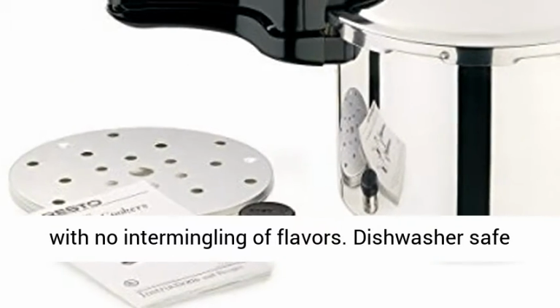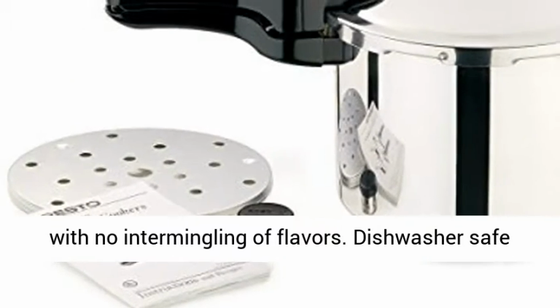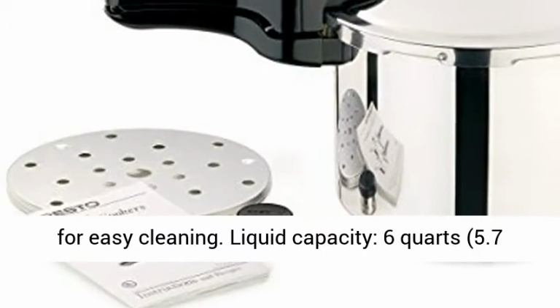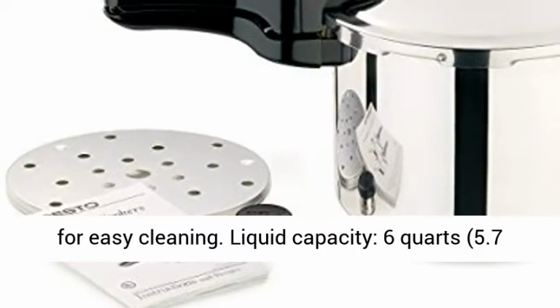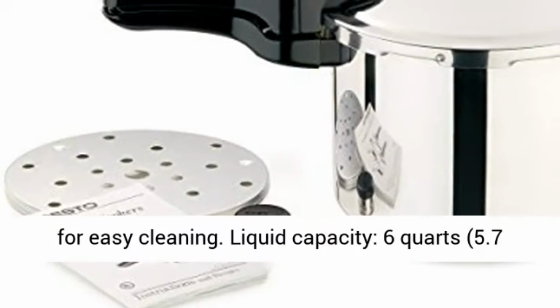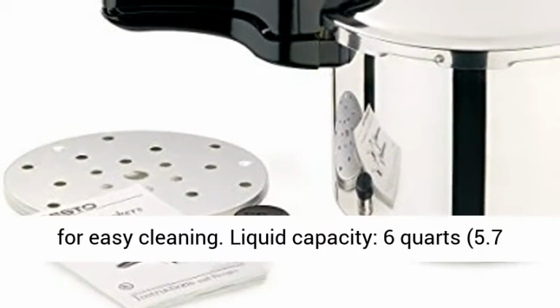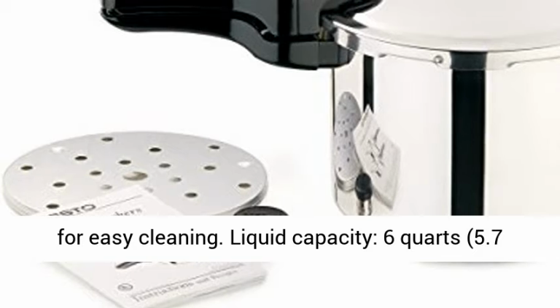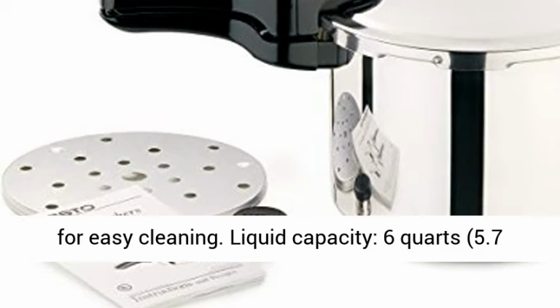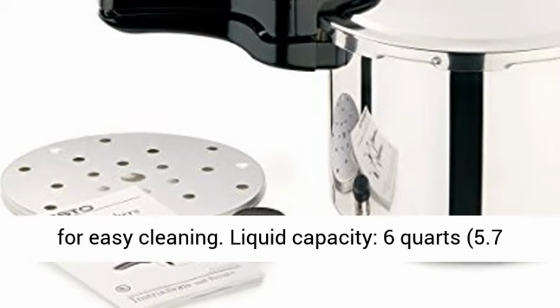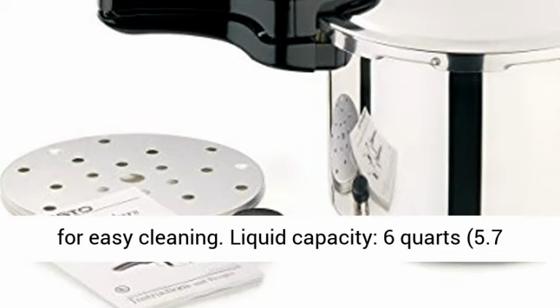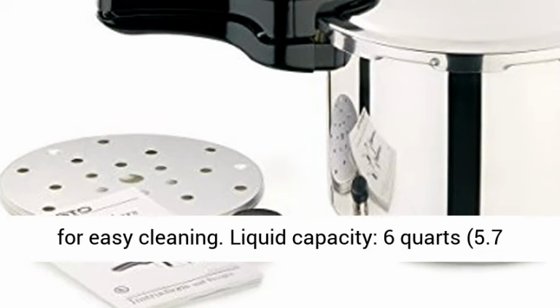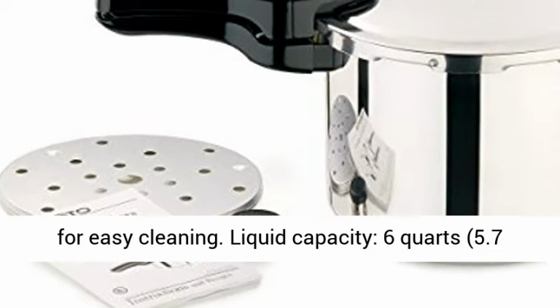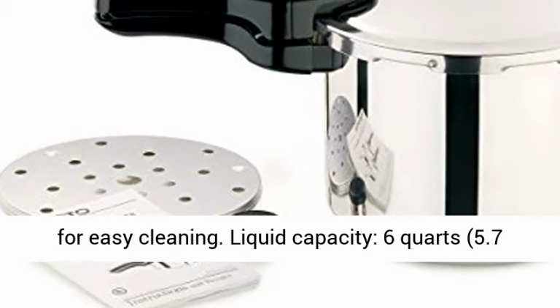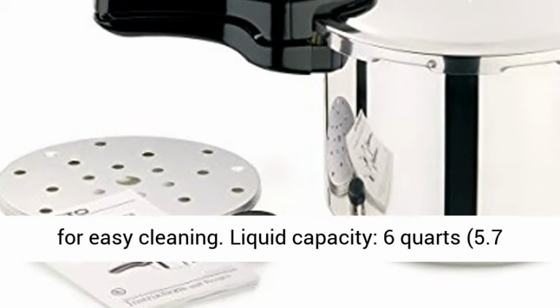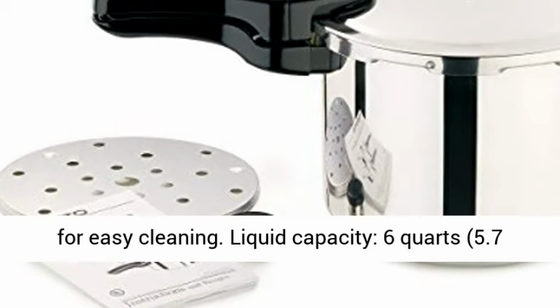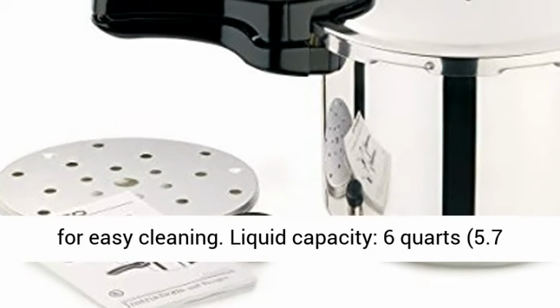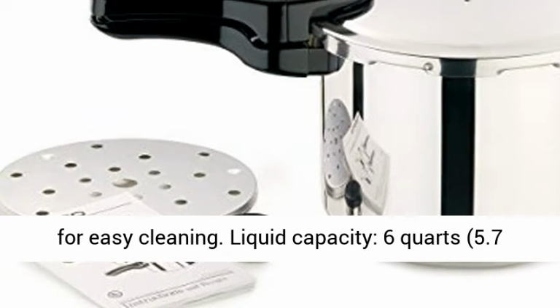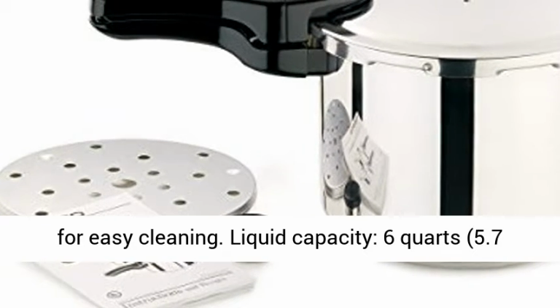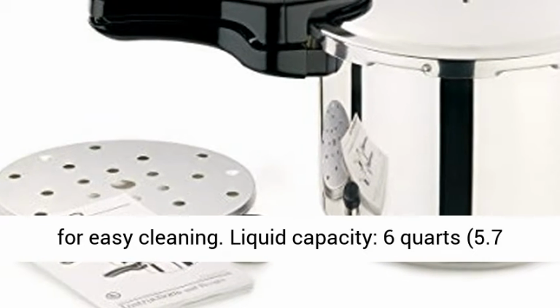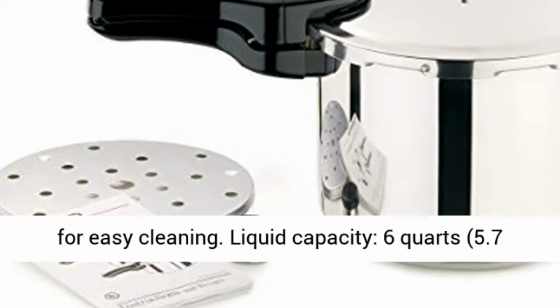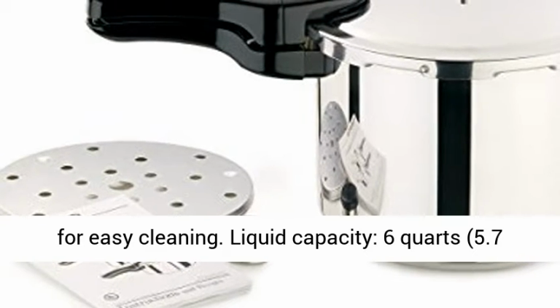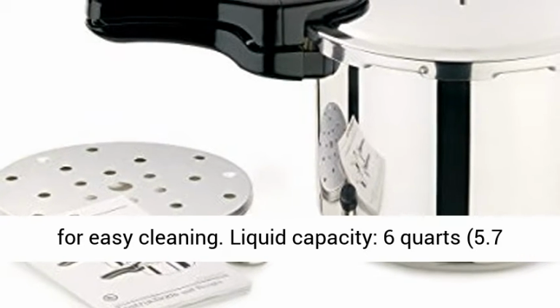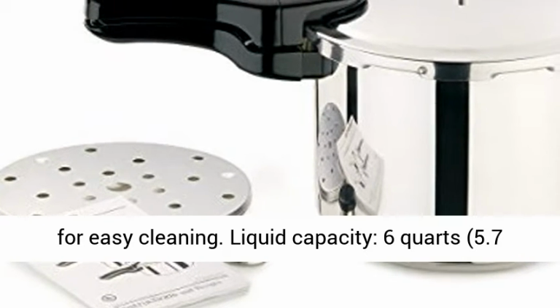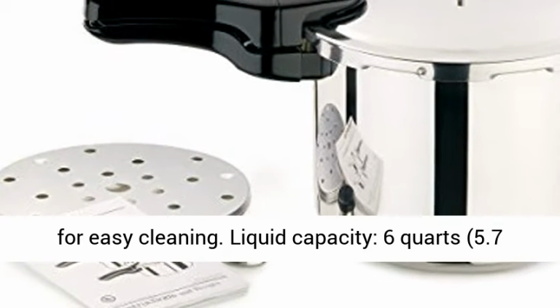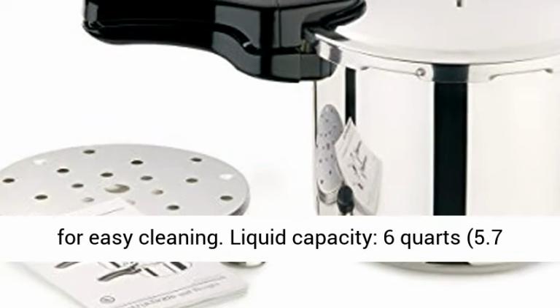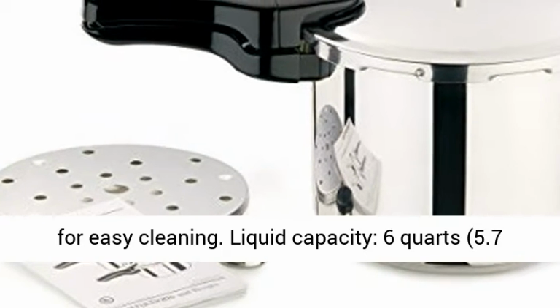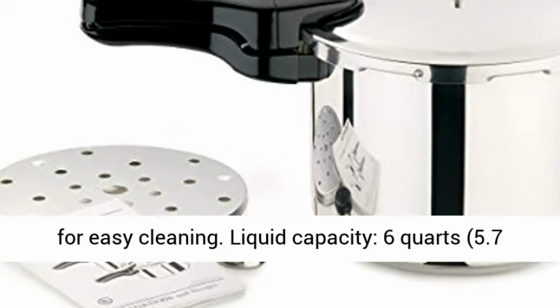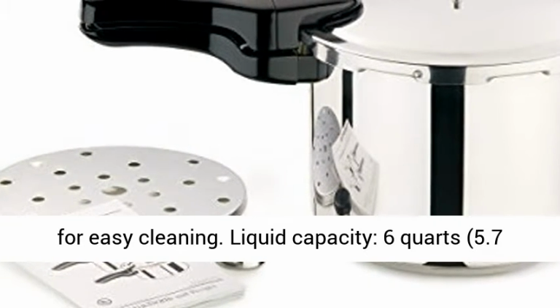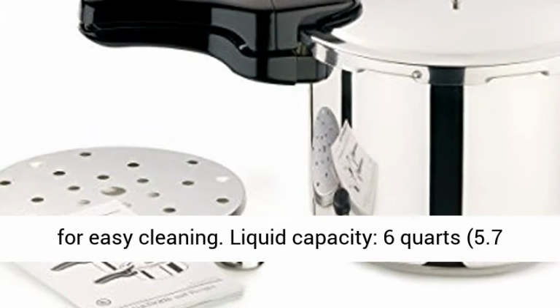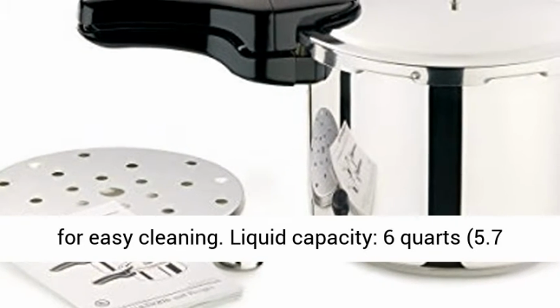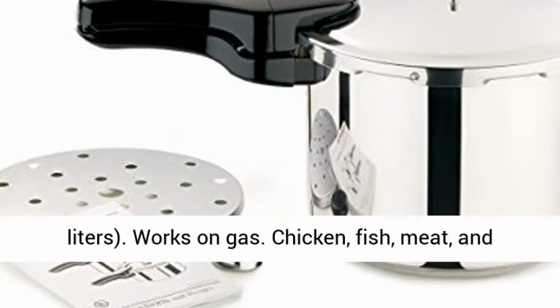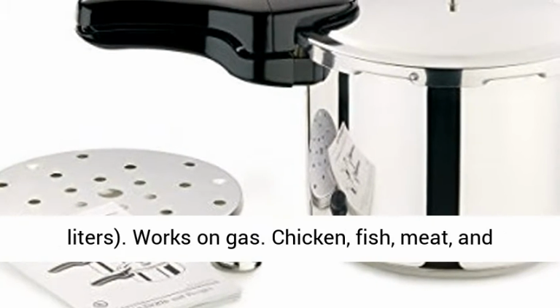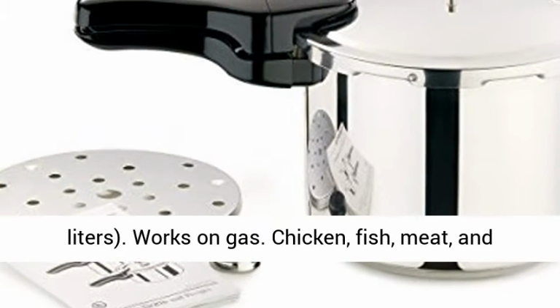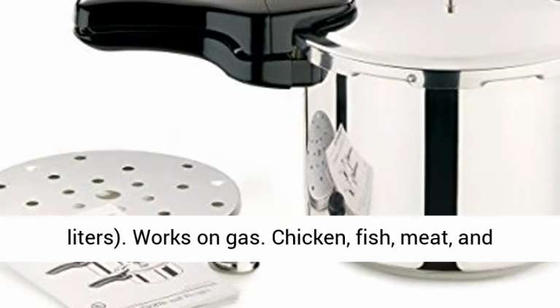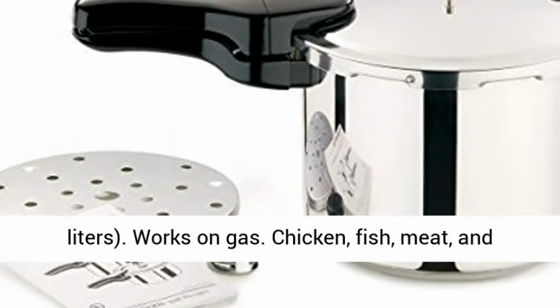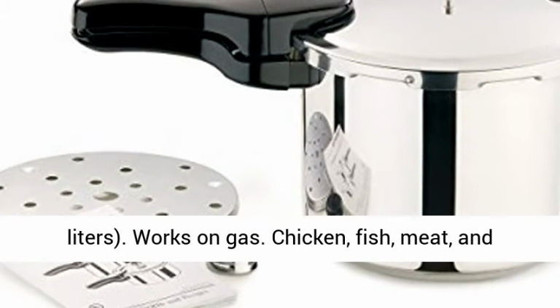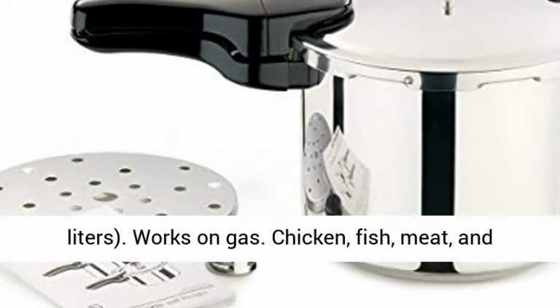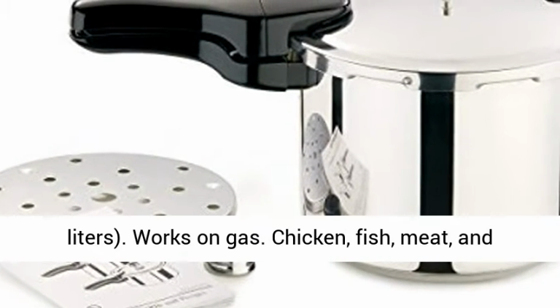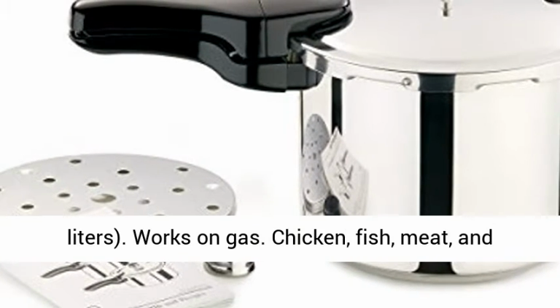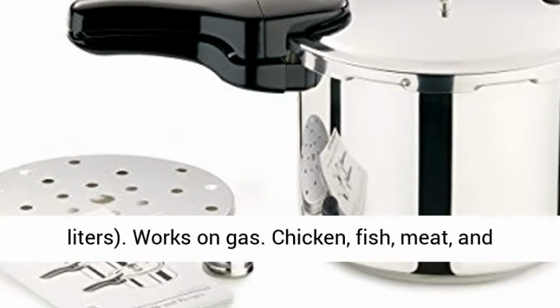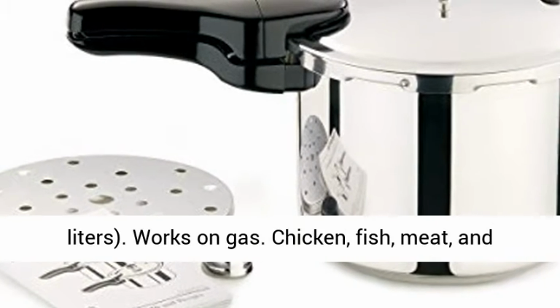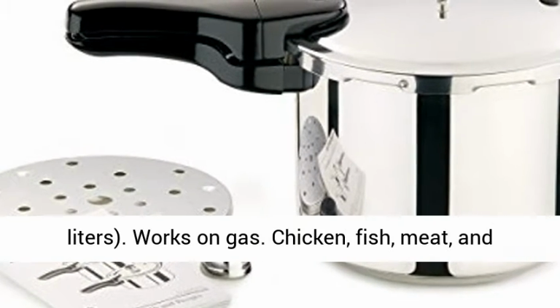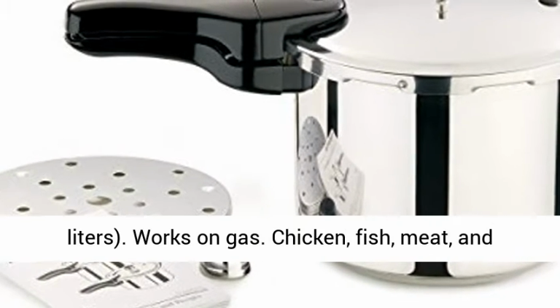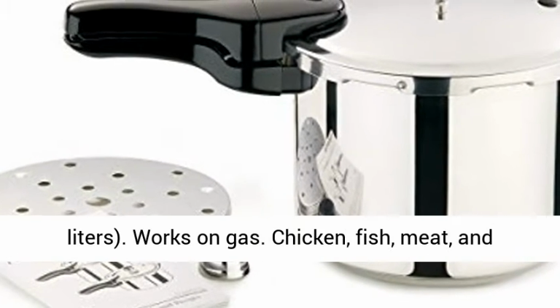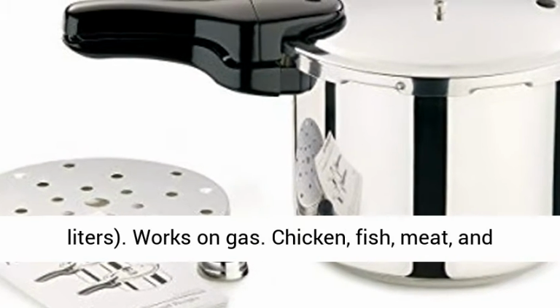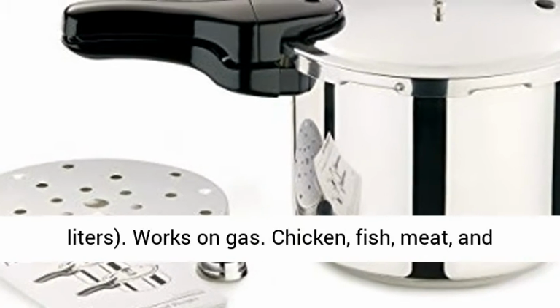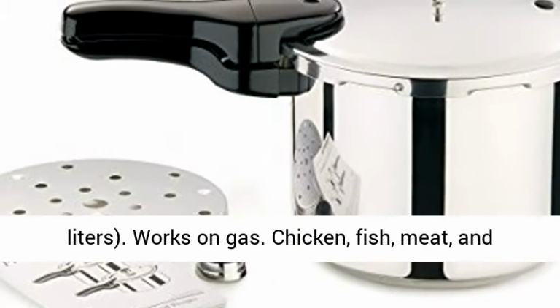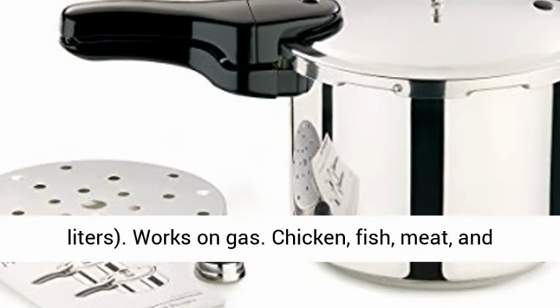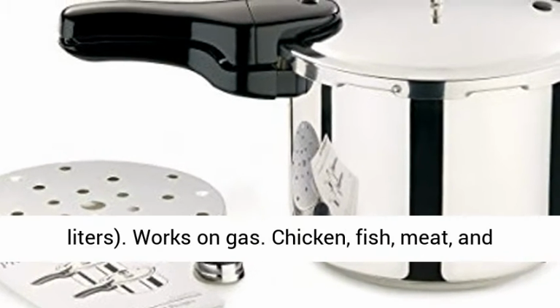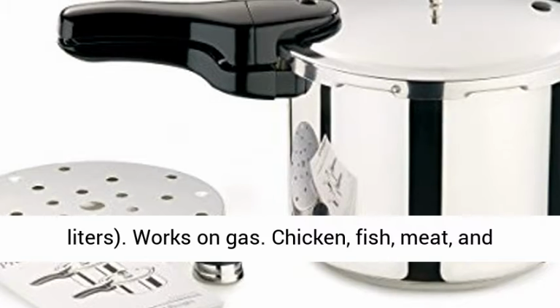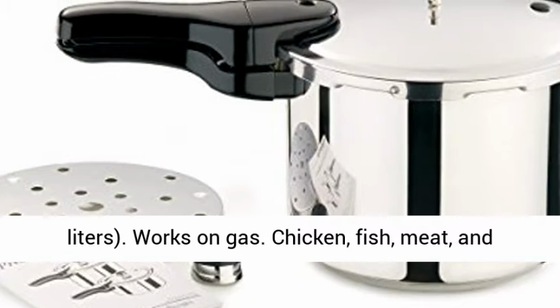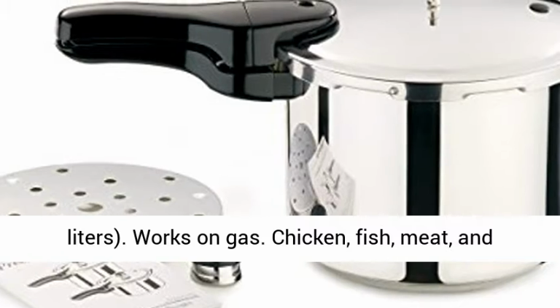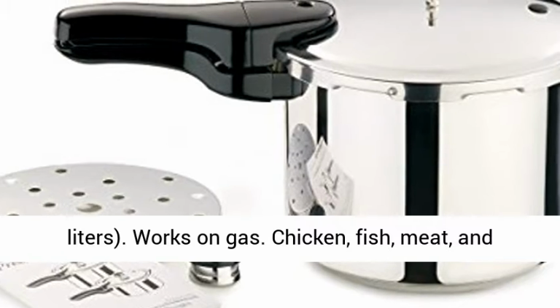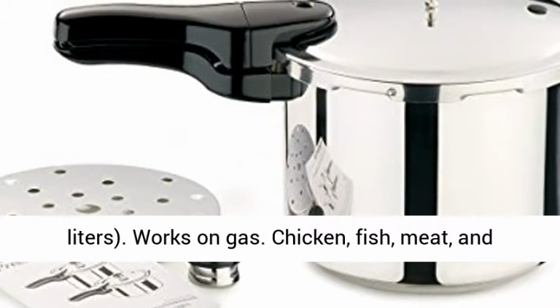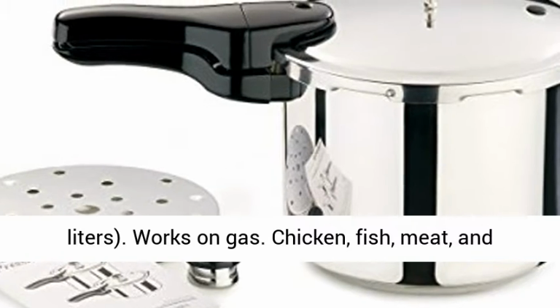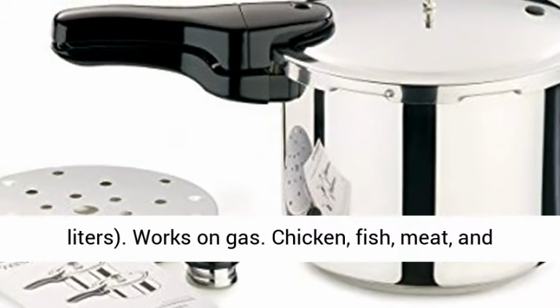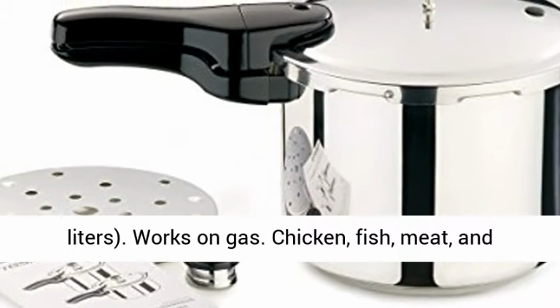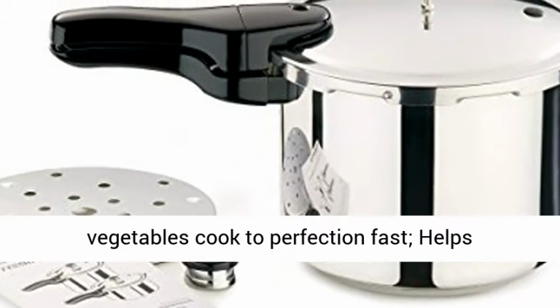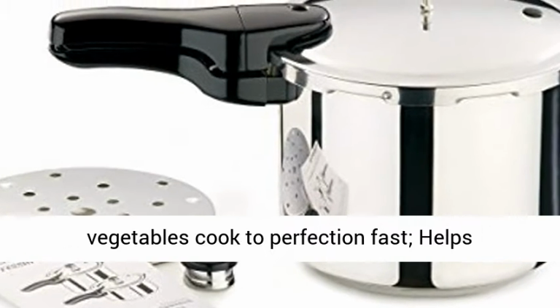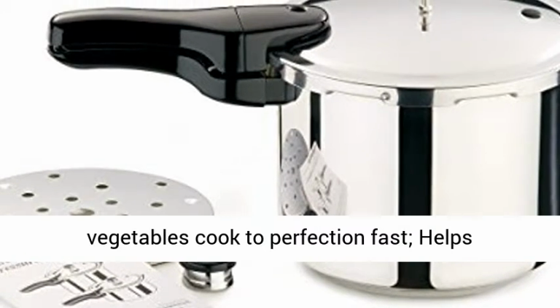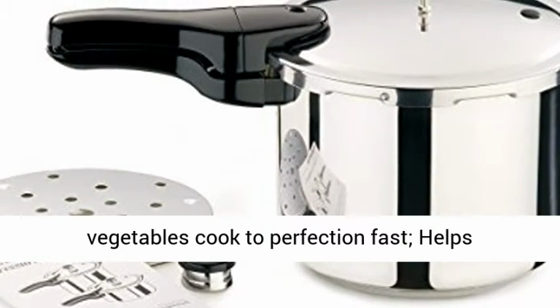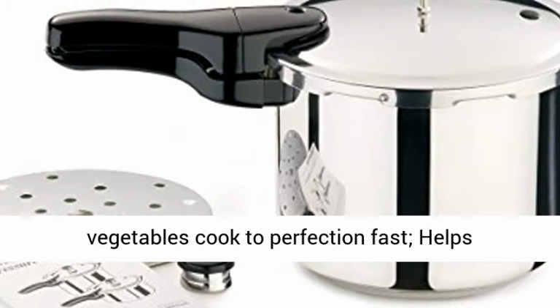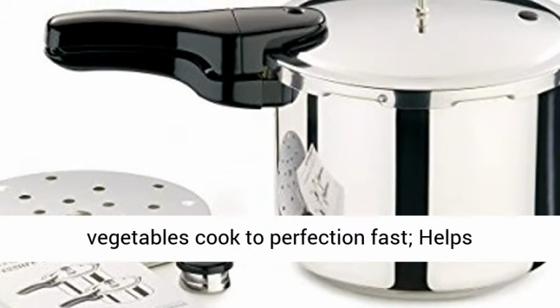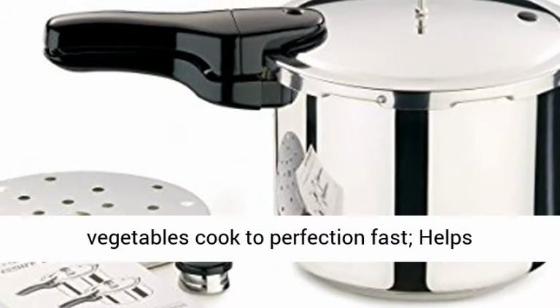Dishwasher safe for easy cleaning. Liquid capacity 6 quarts, 5.7 liters. Works on gas.